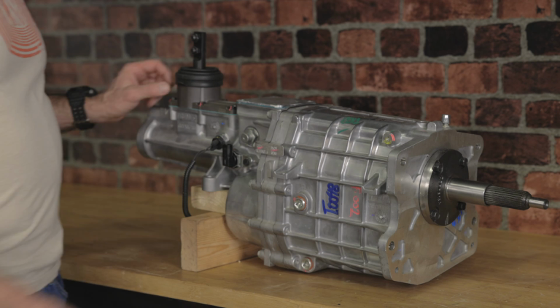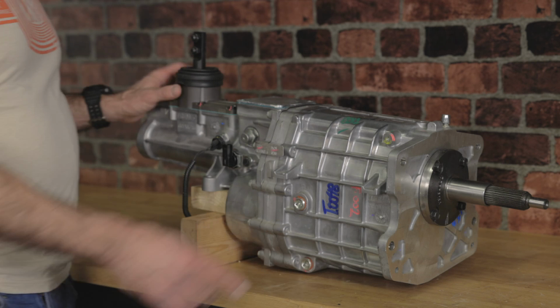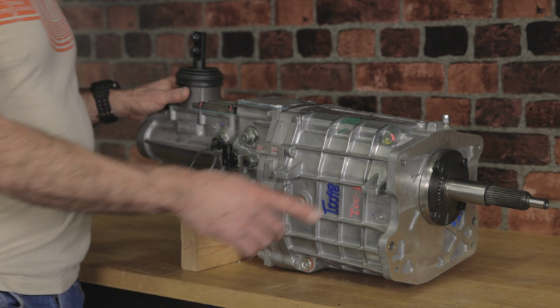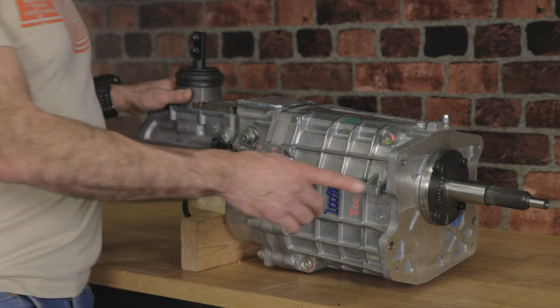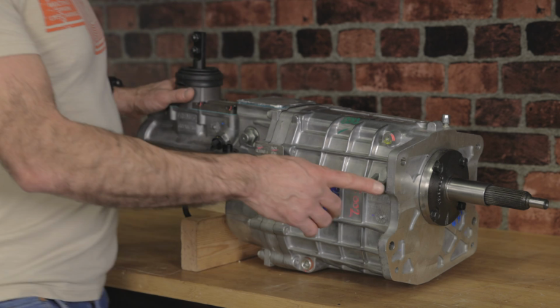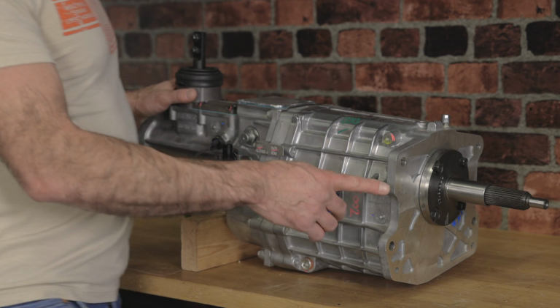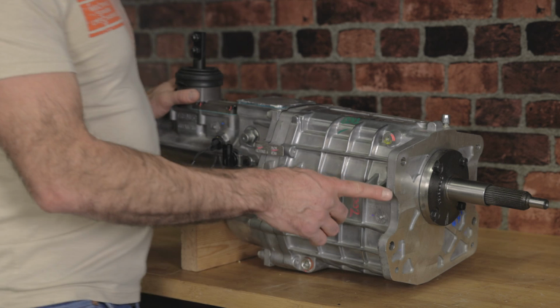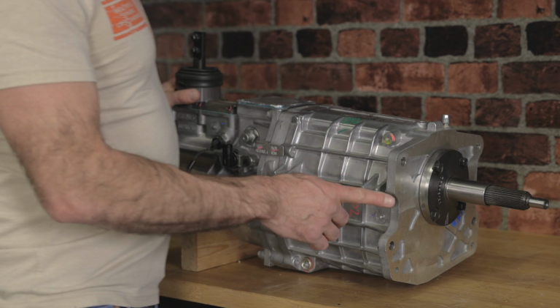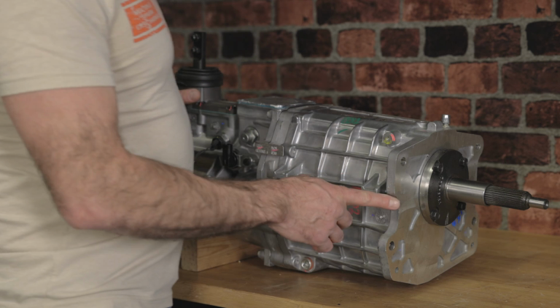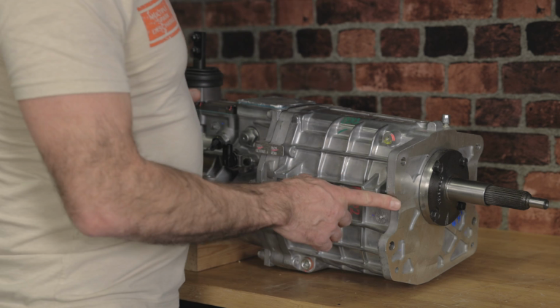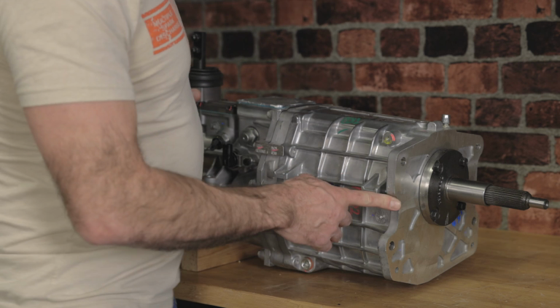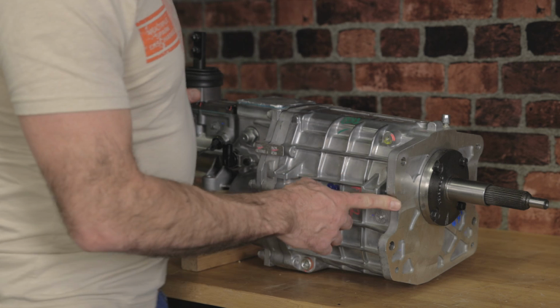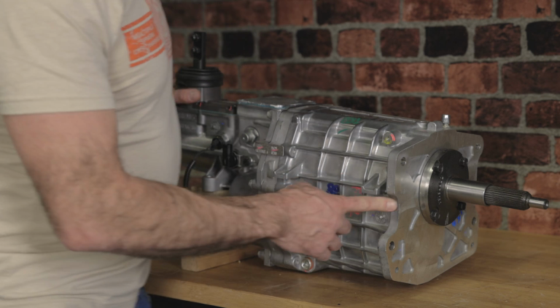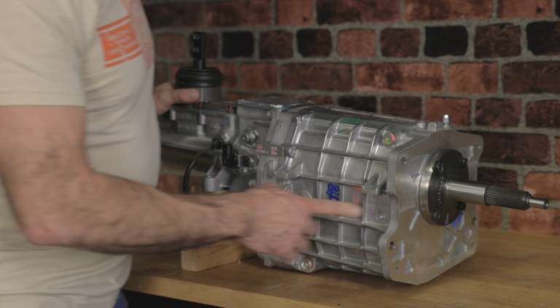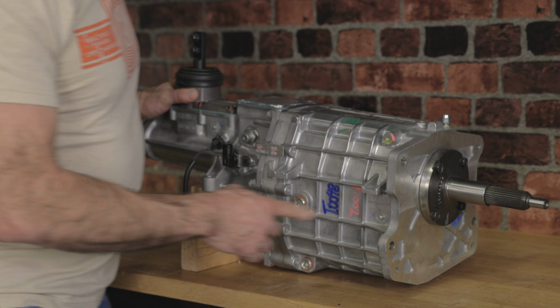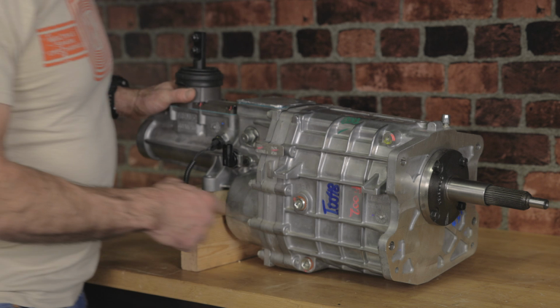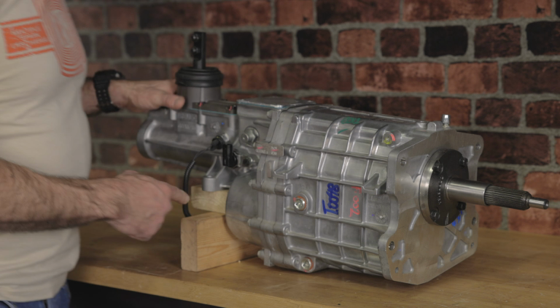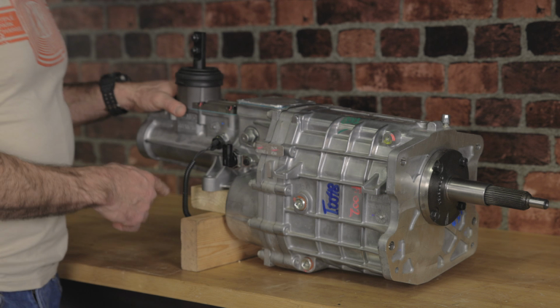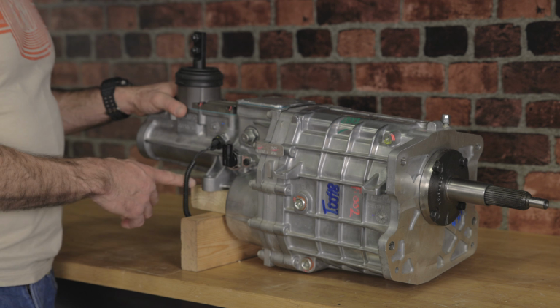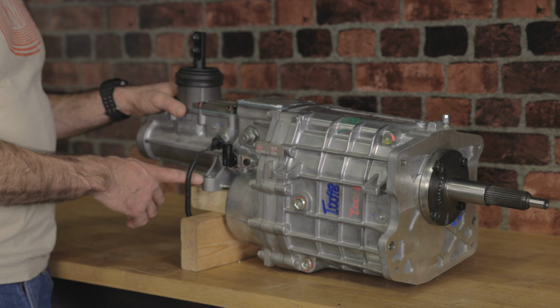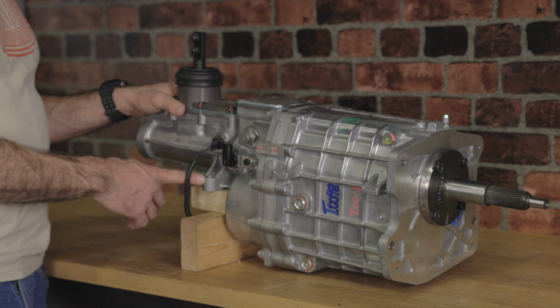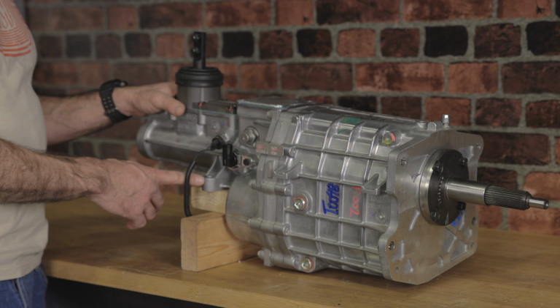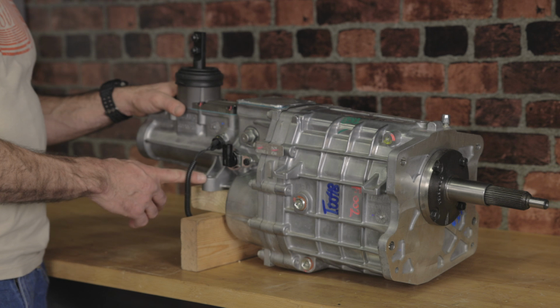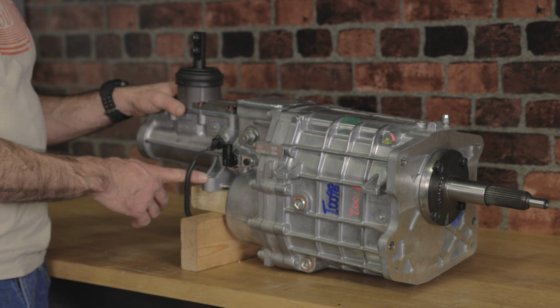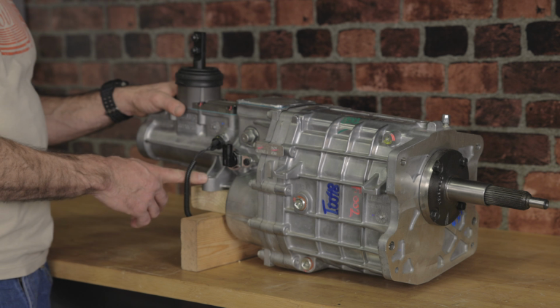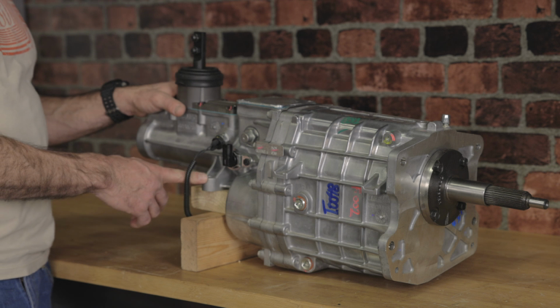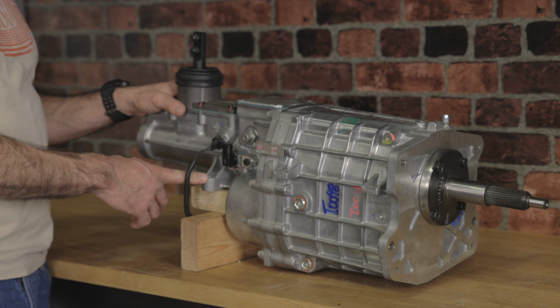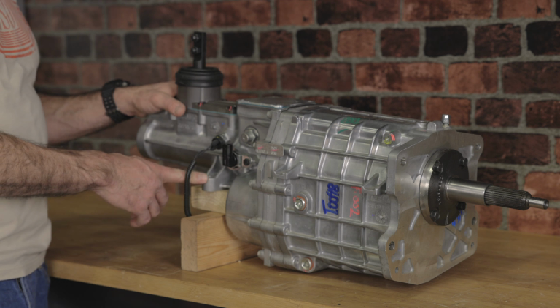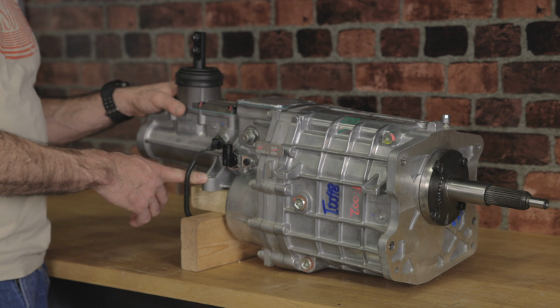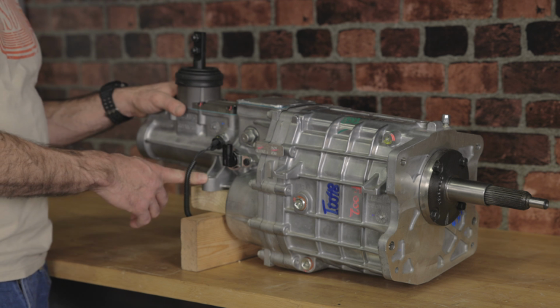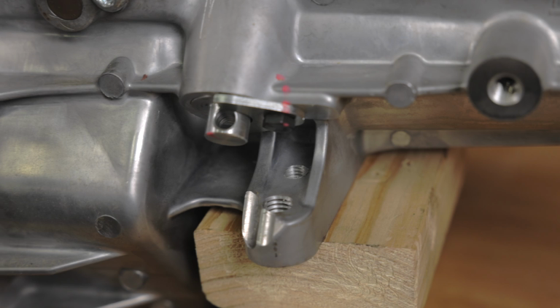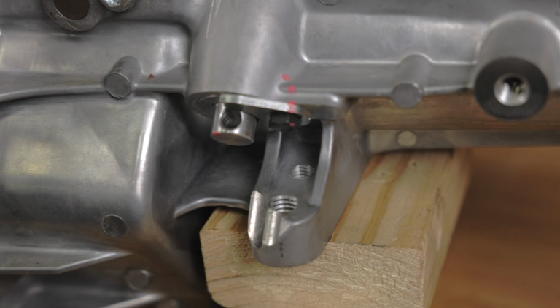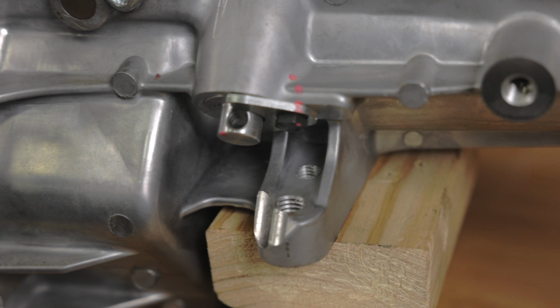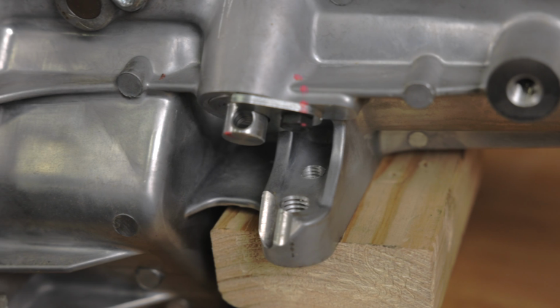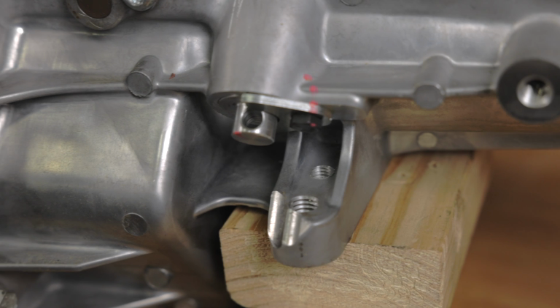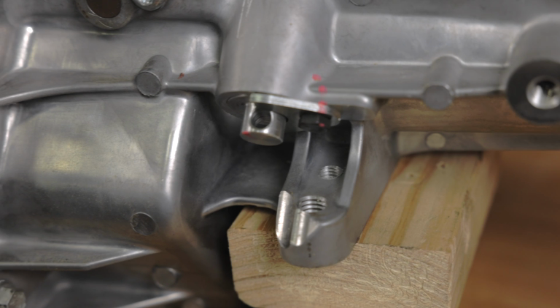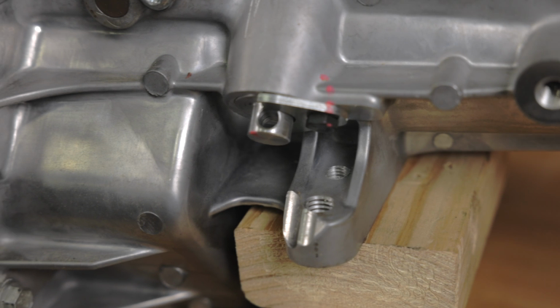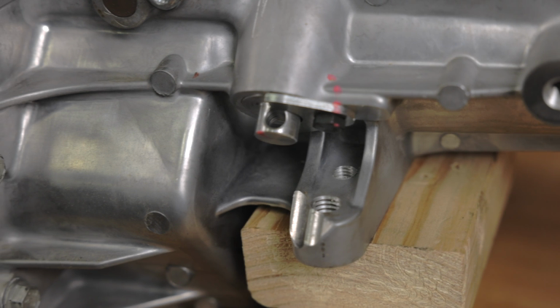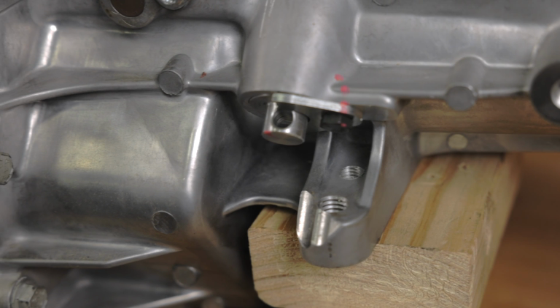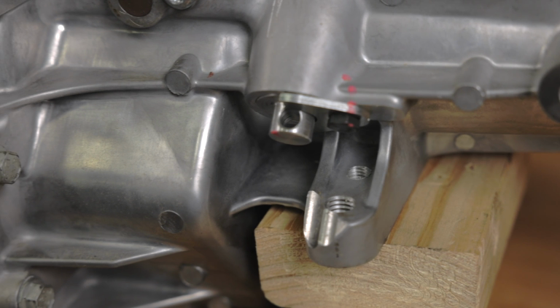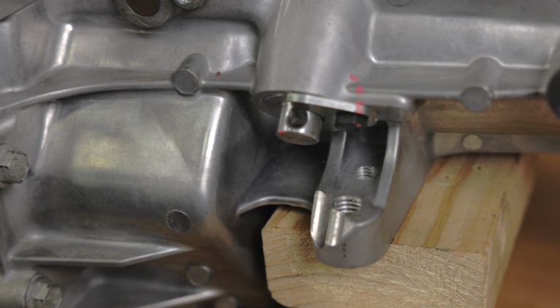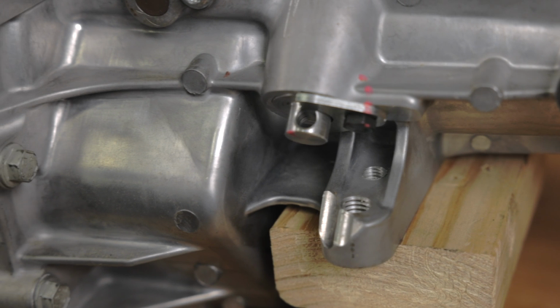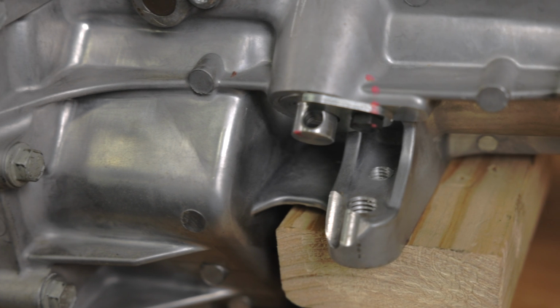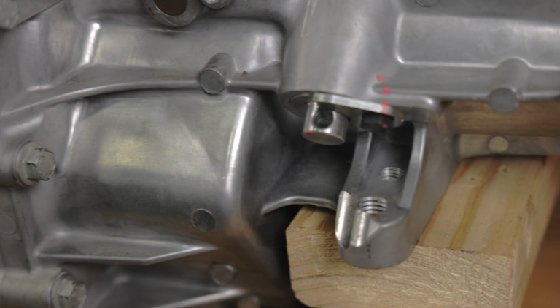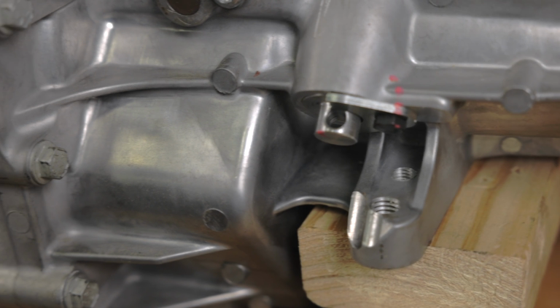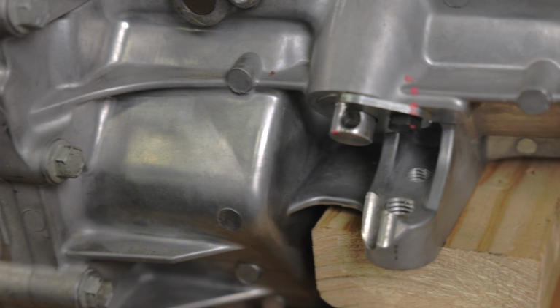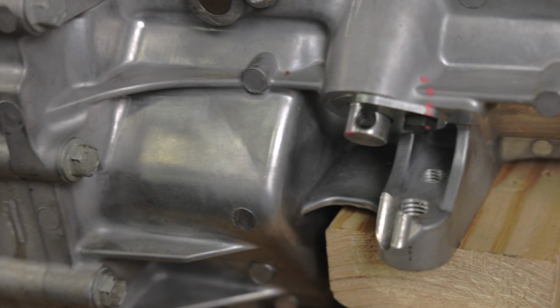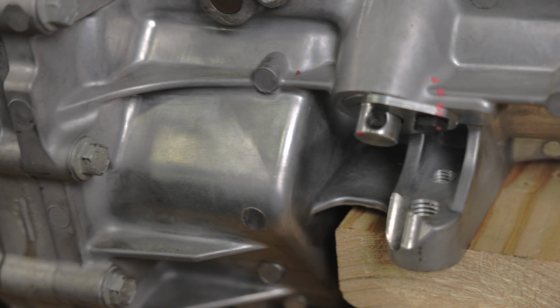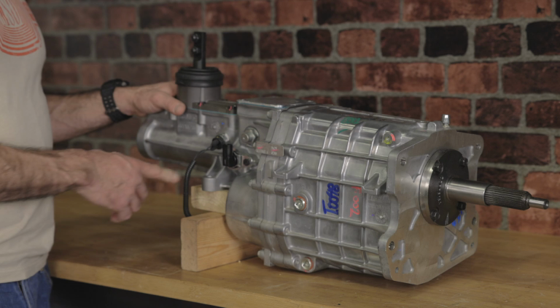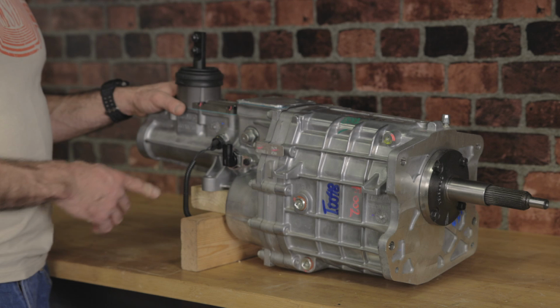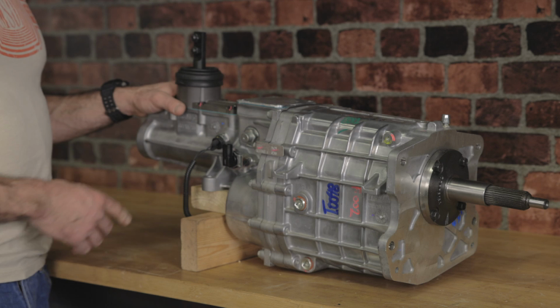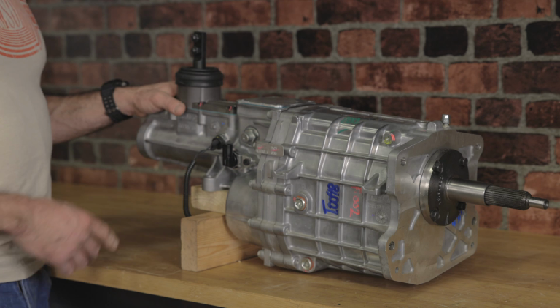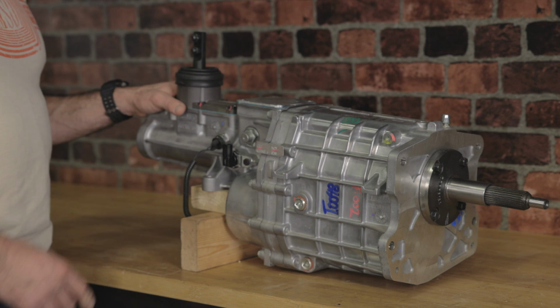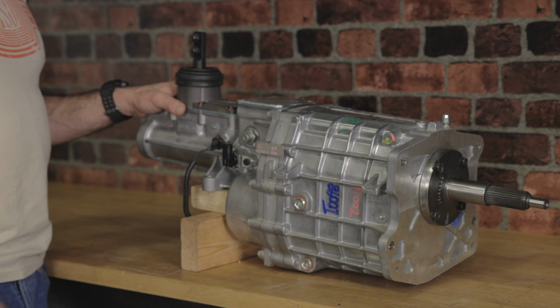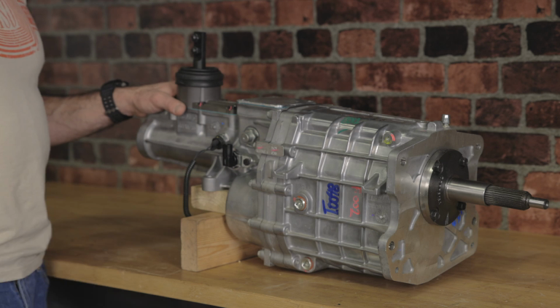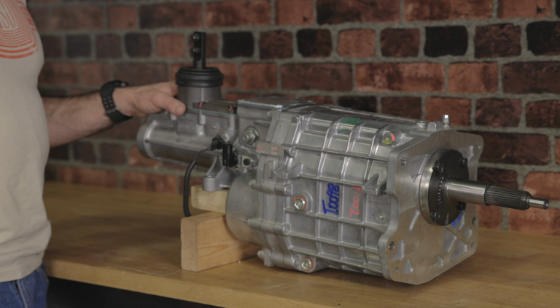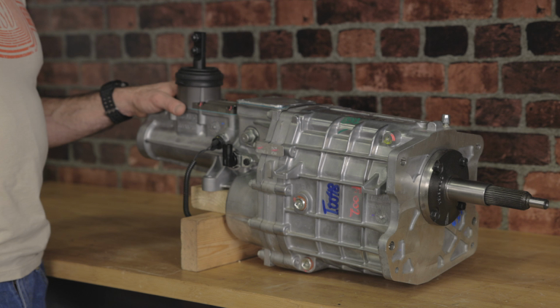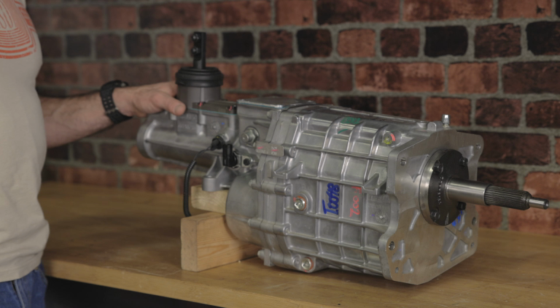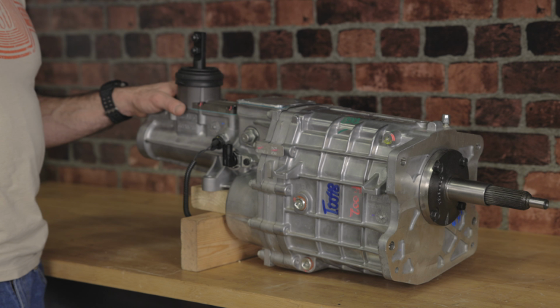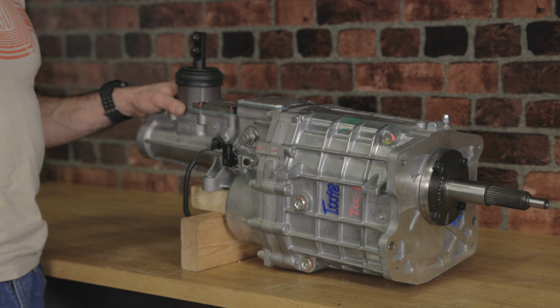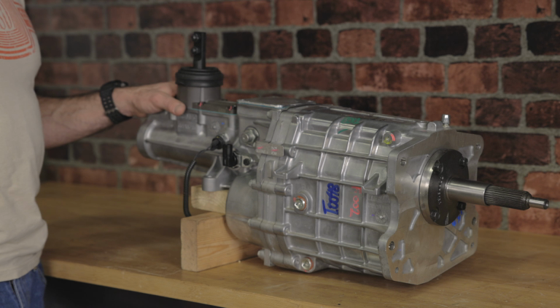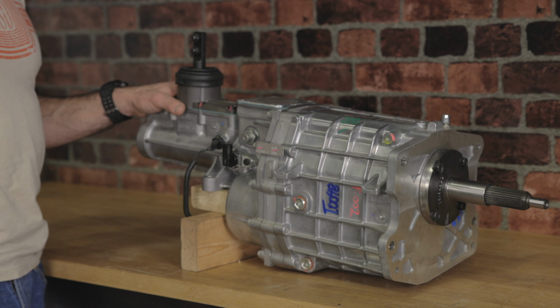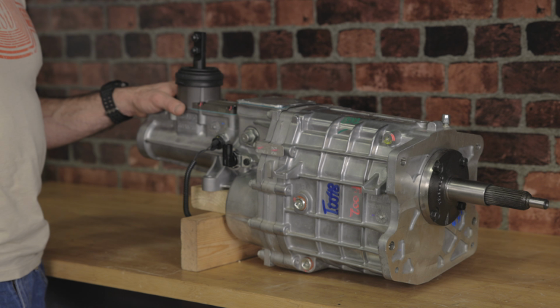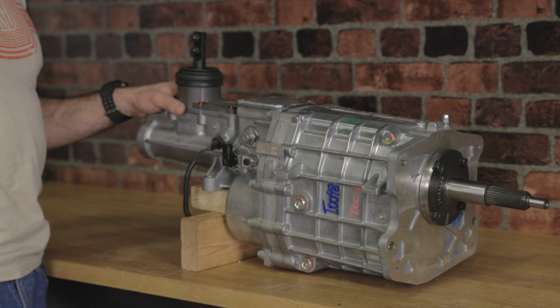The TKX case mounting and rear cross member locations remain the same as the TKO, making it a simple bolt-in swap.